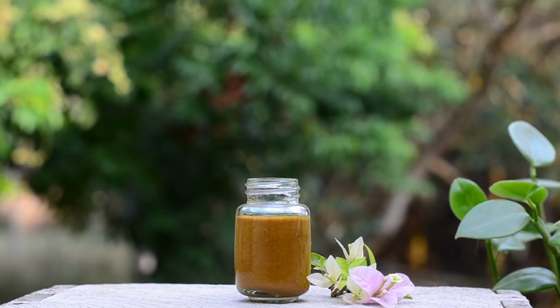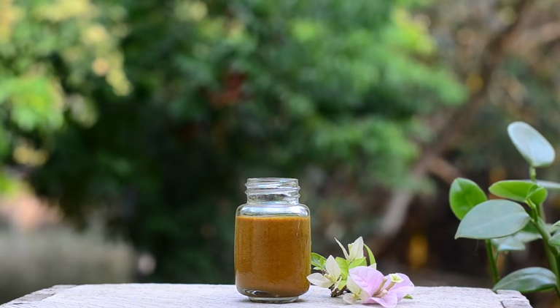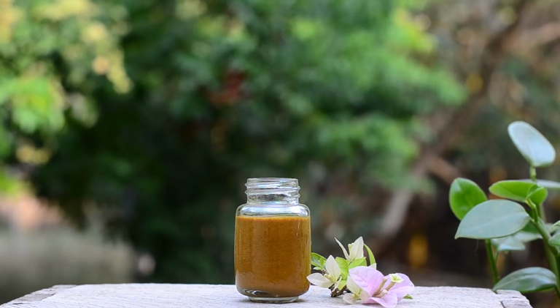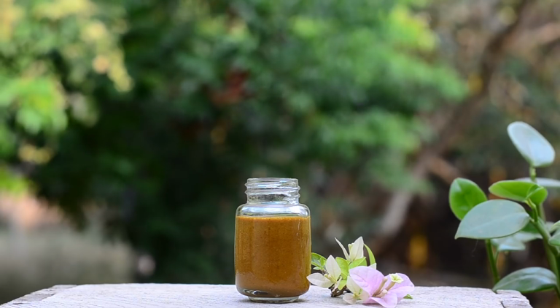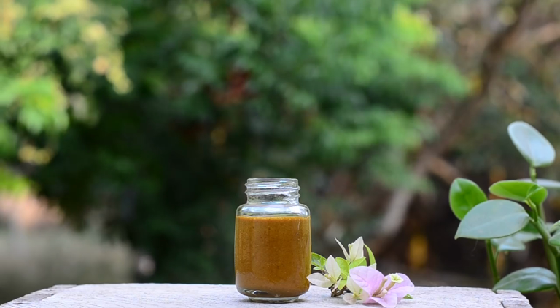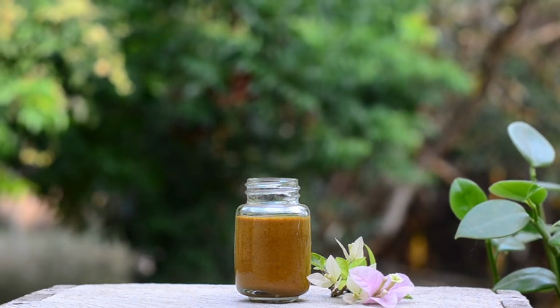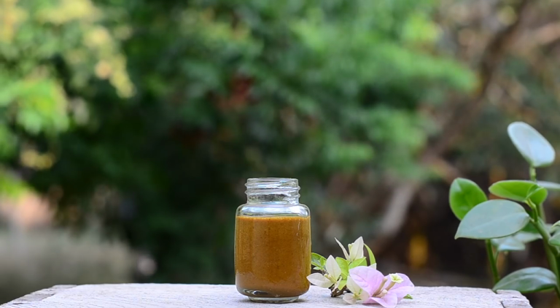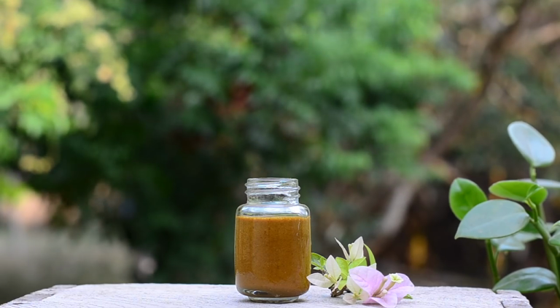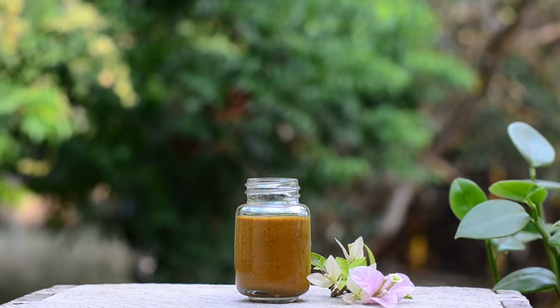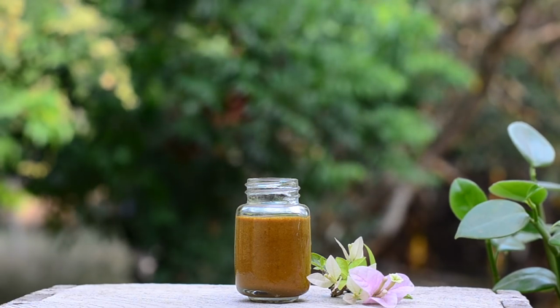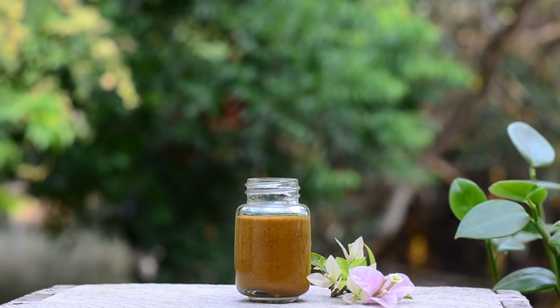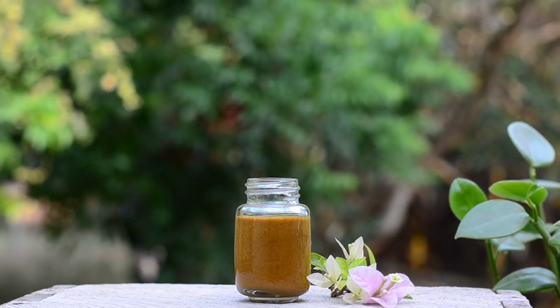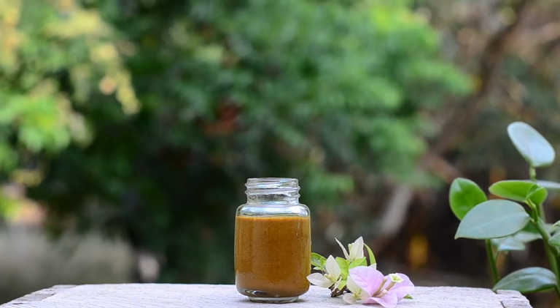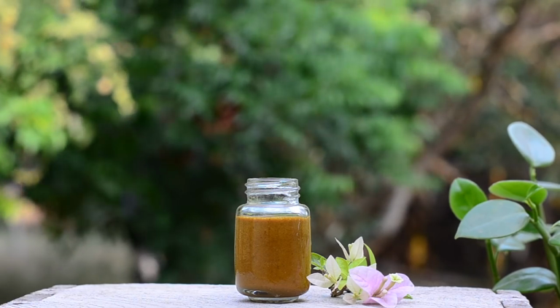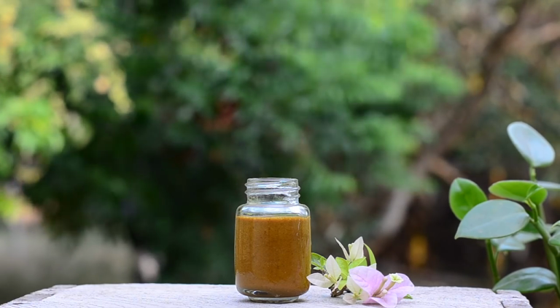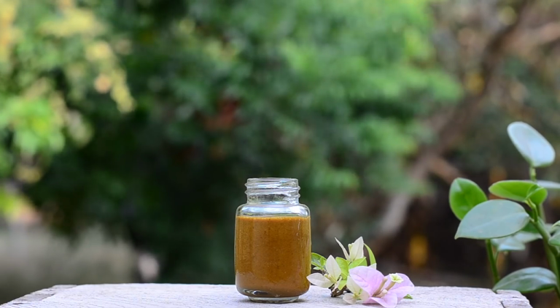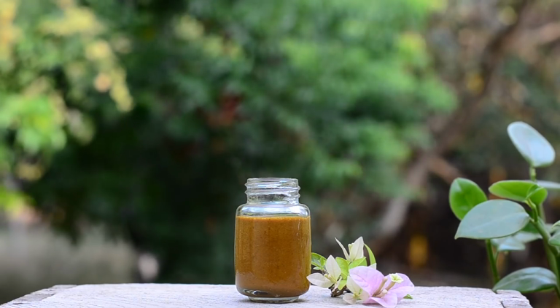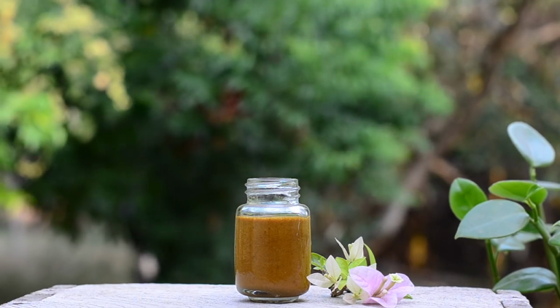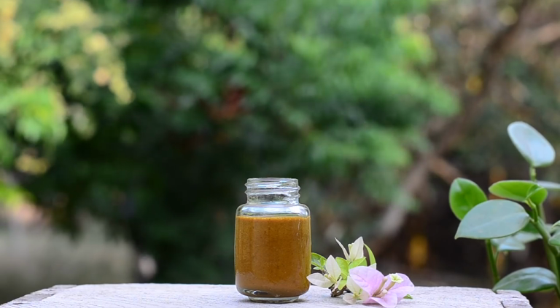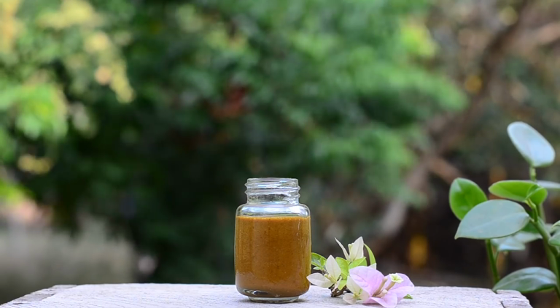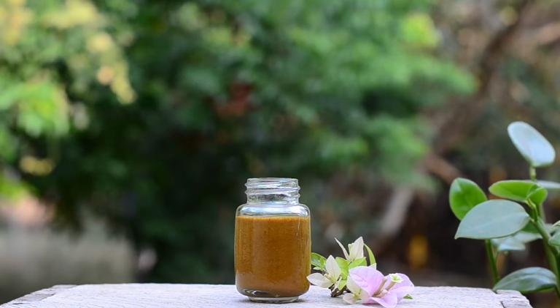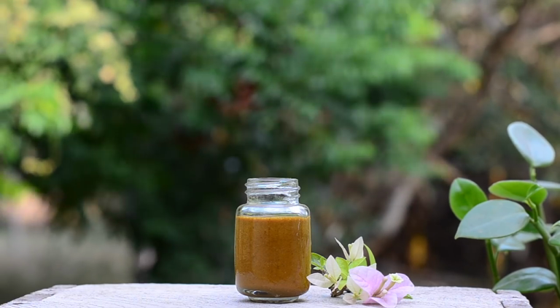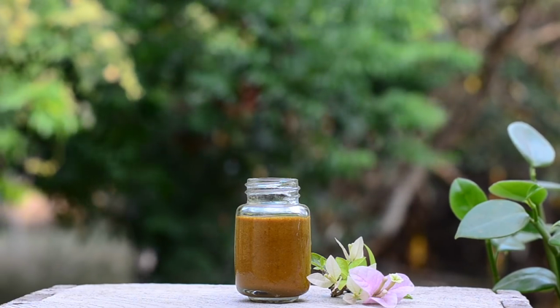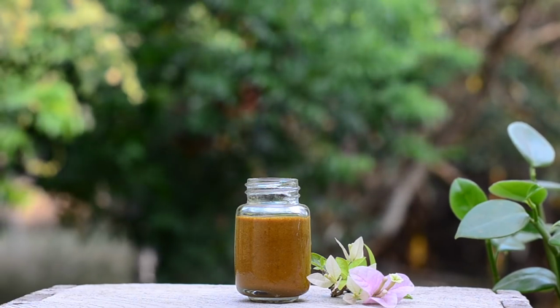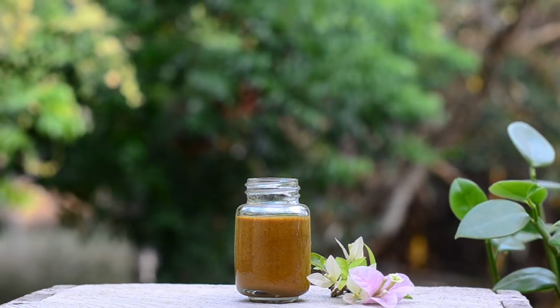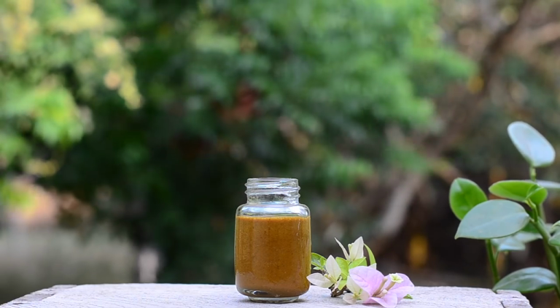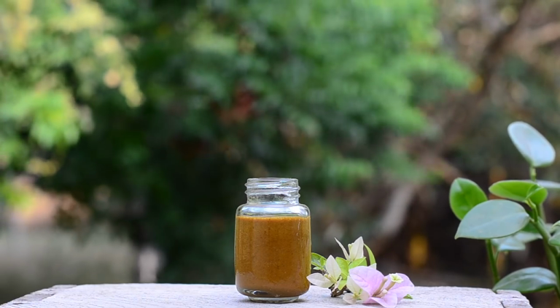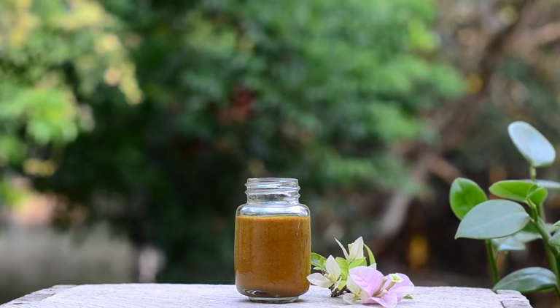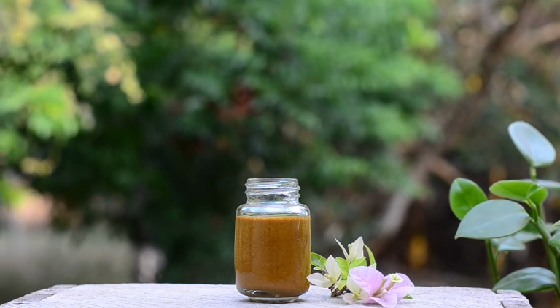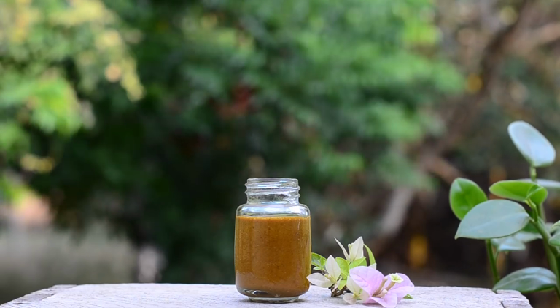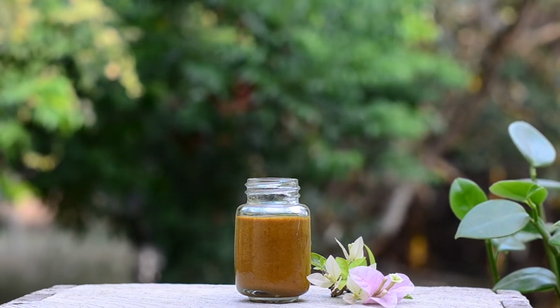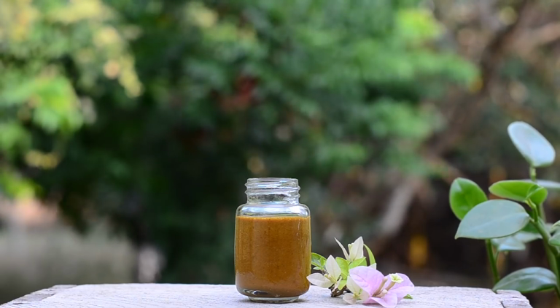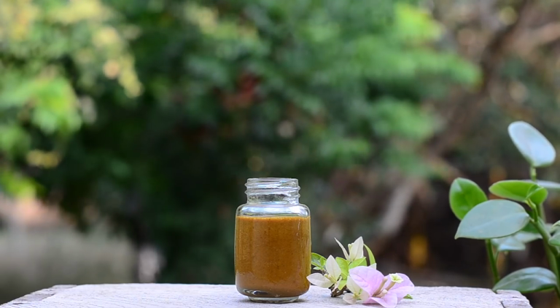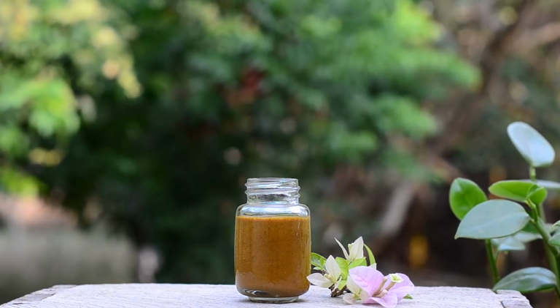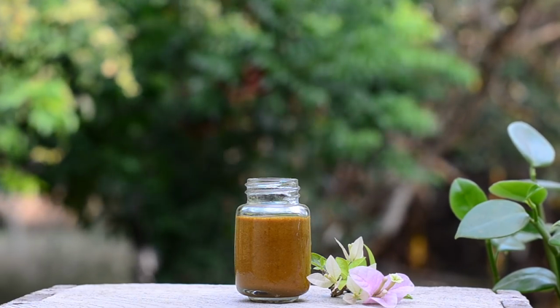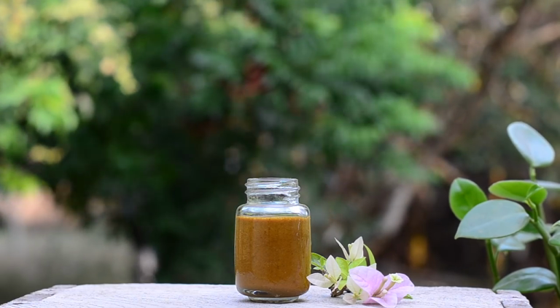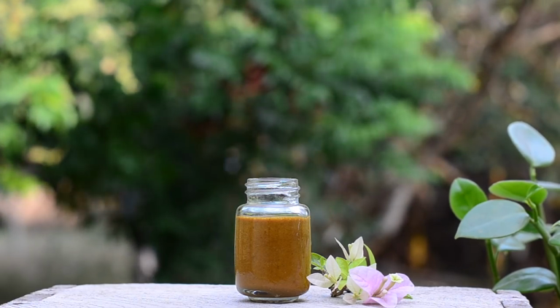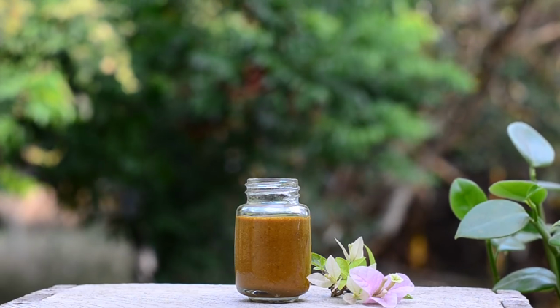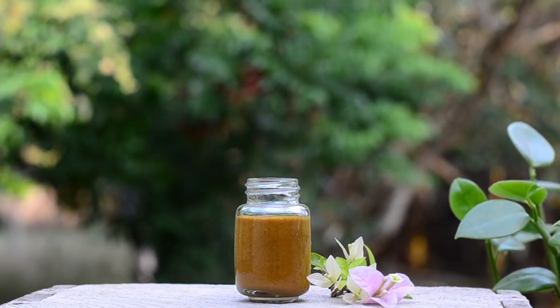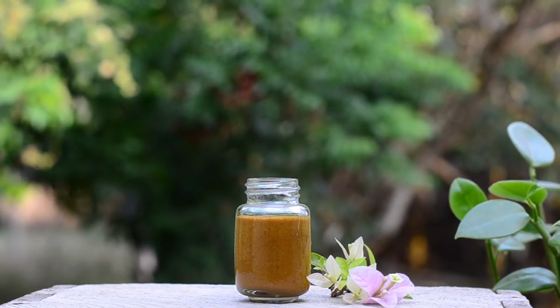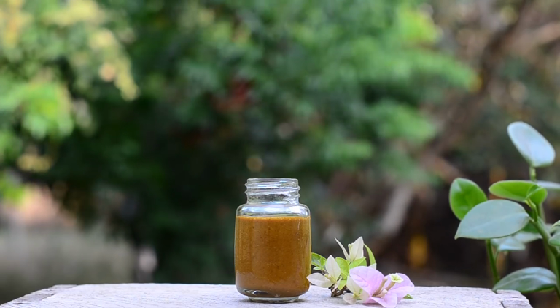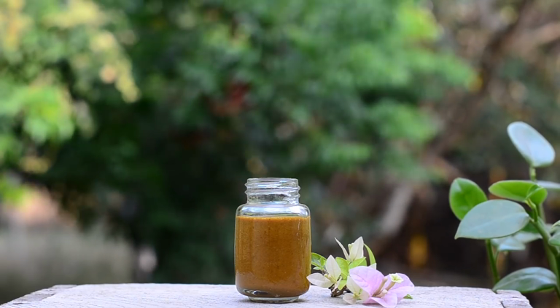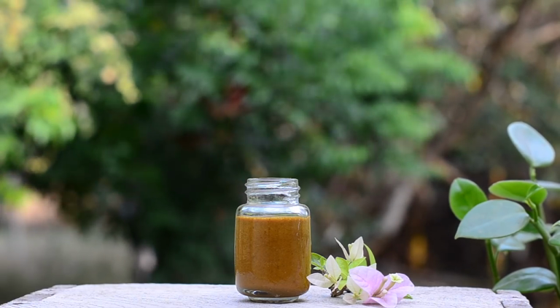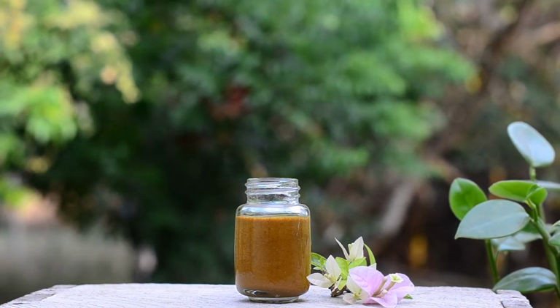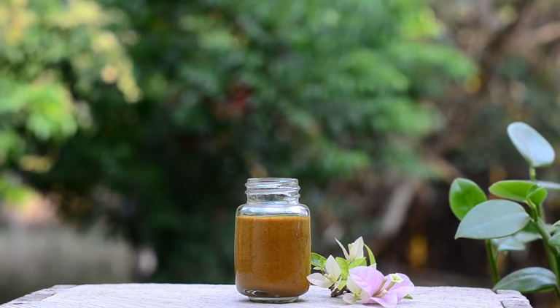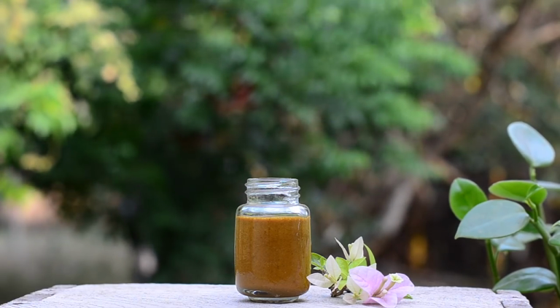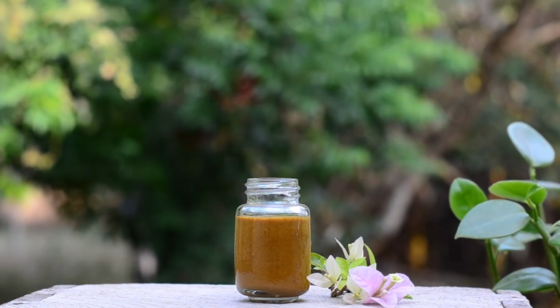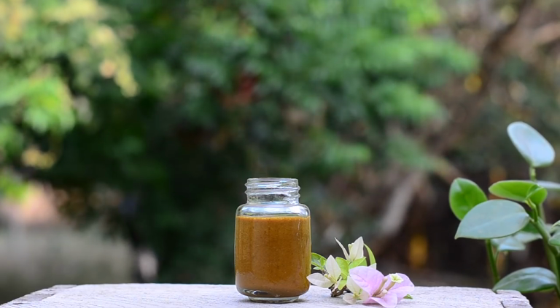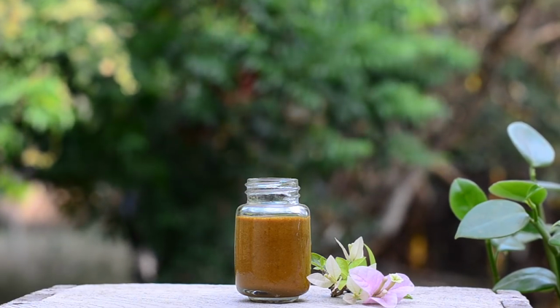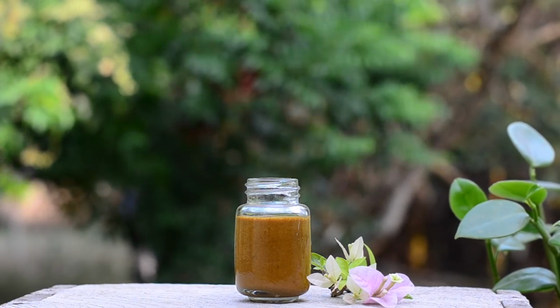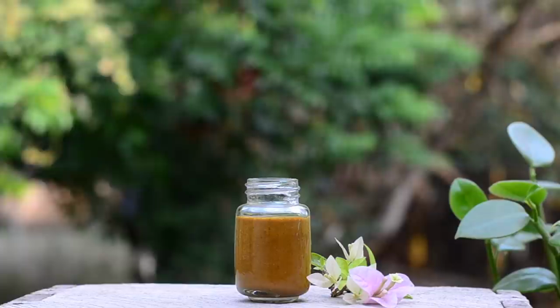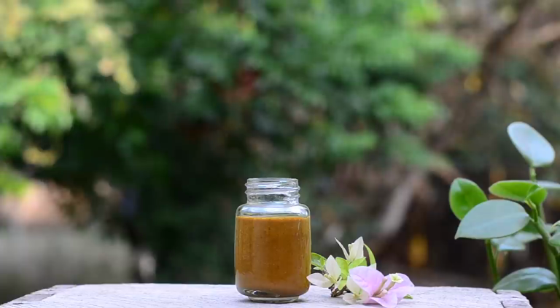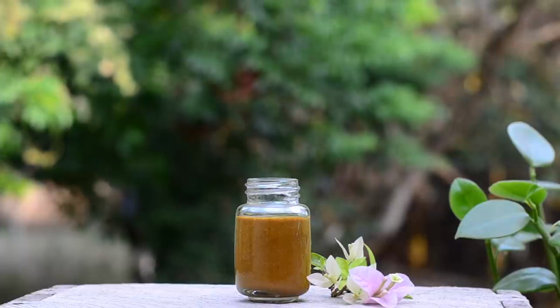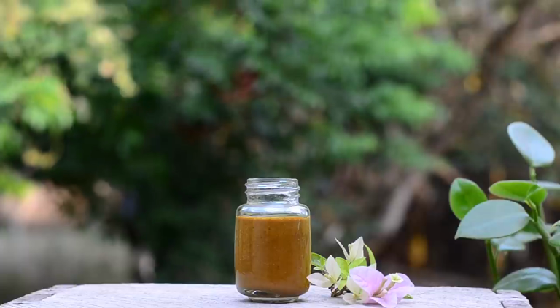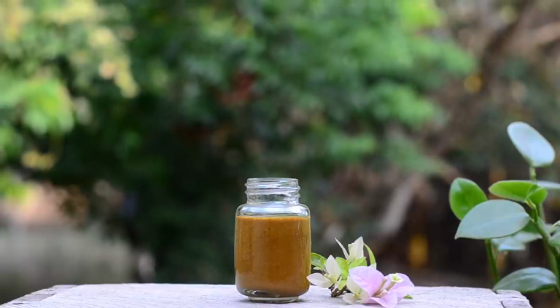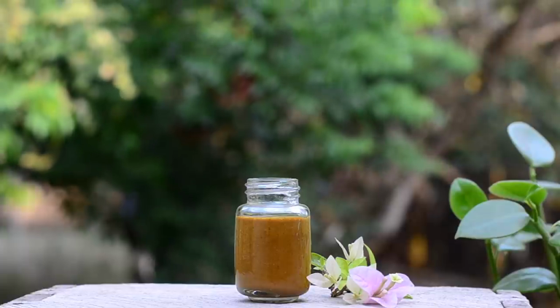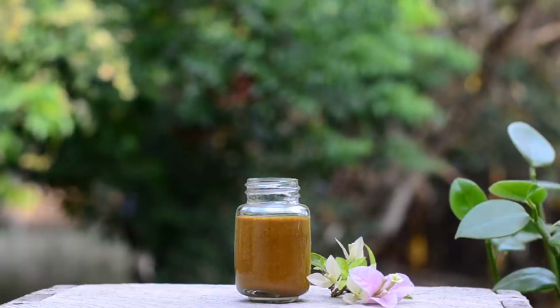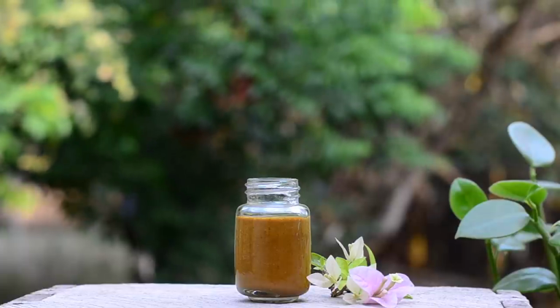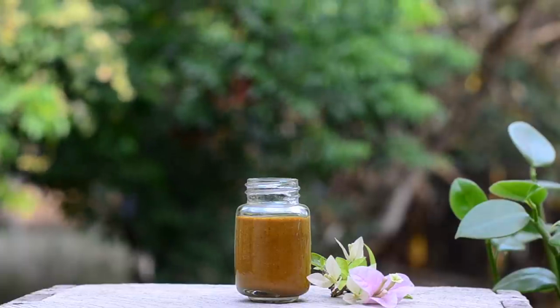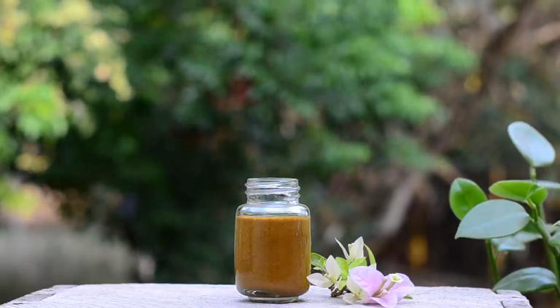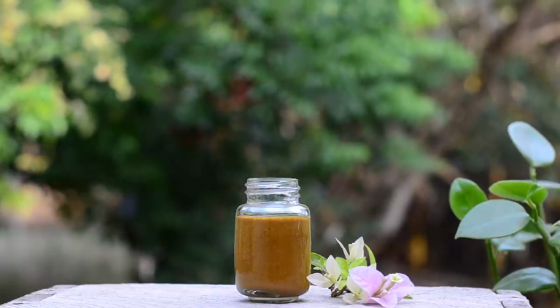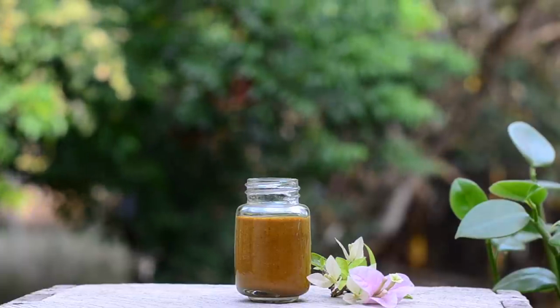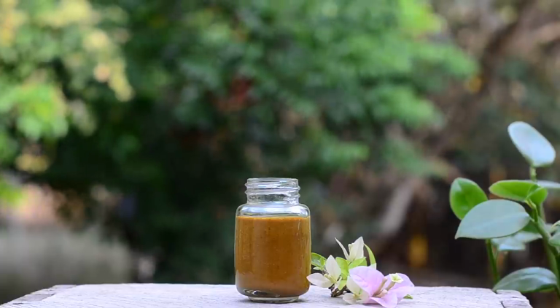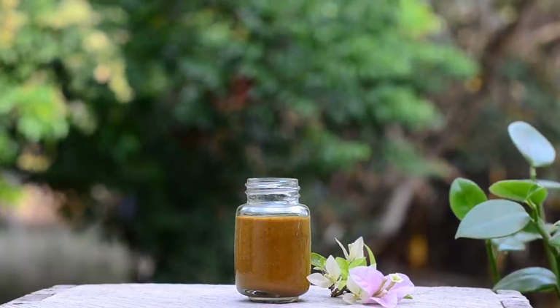Hi friends, this is Ramya from Wild Turmeric. Today is day 6 of the 7-day skincare series.